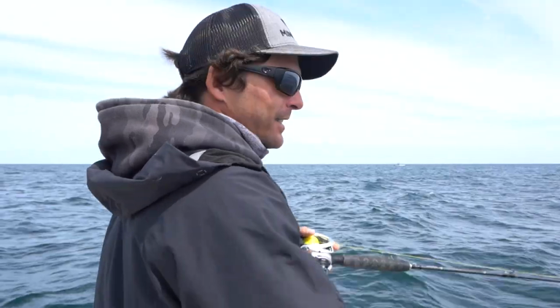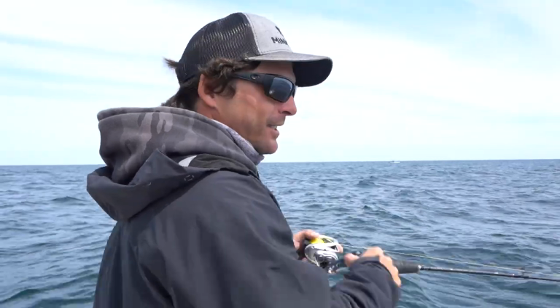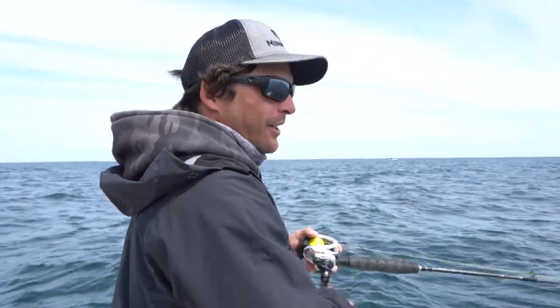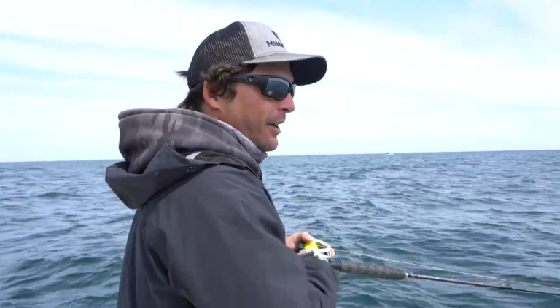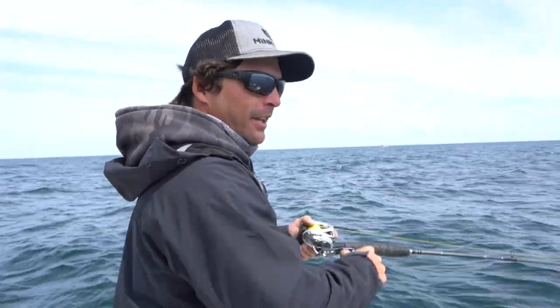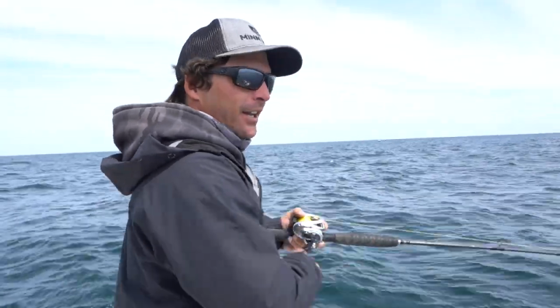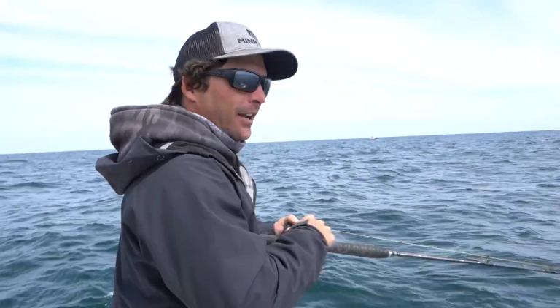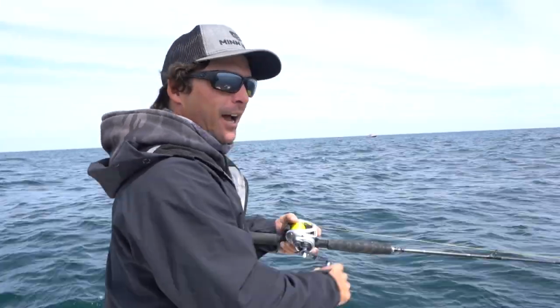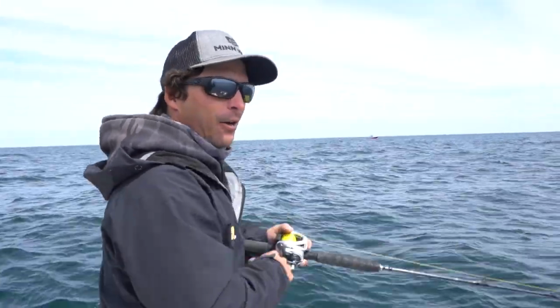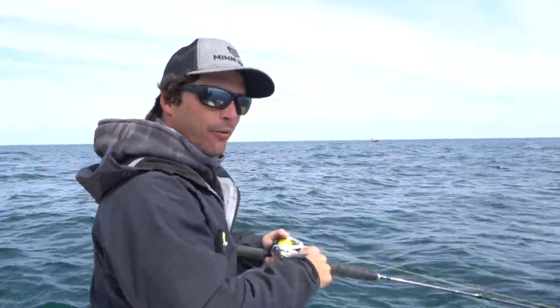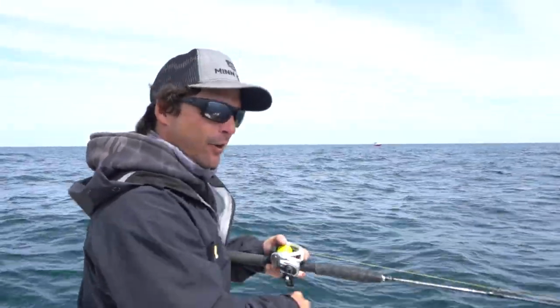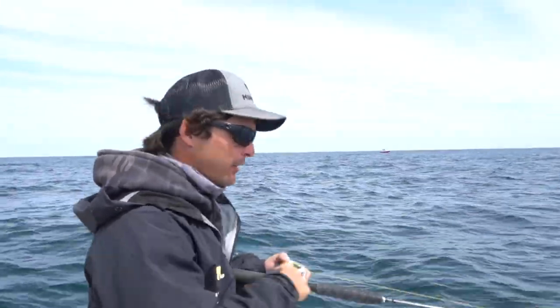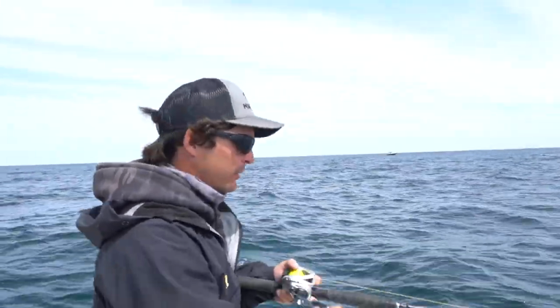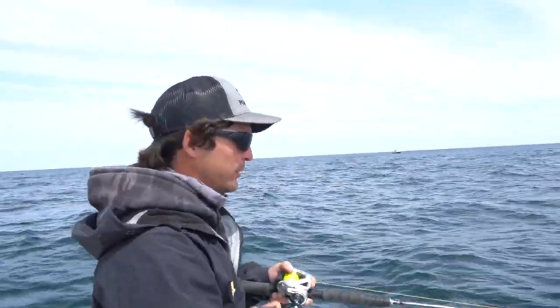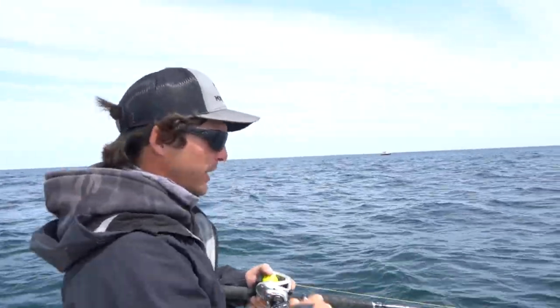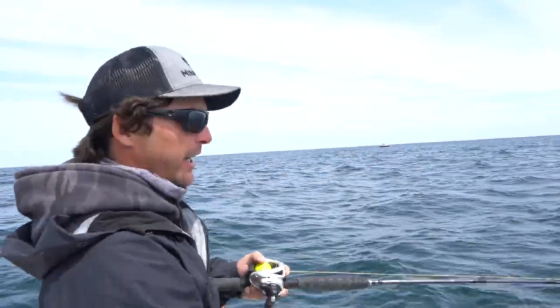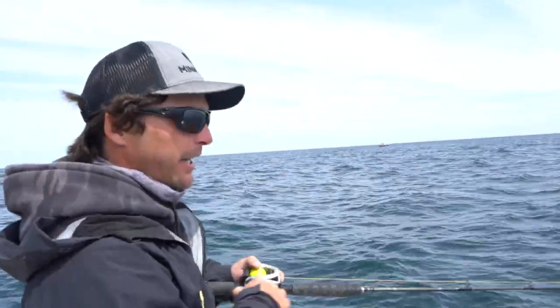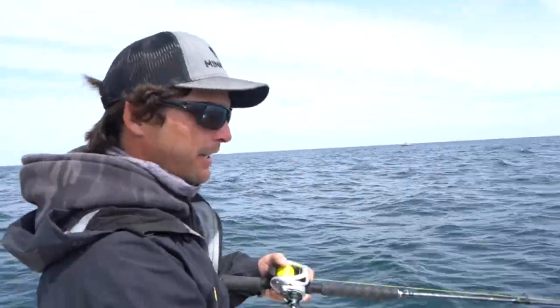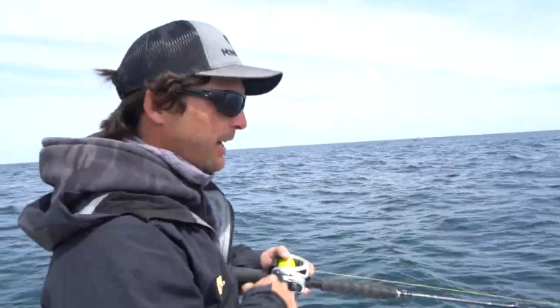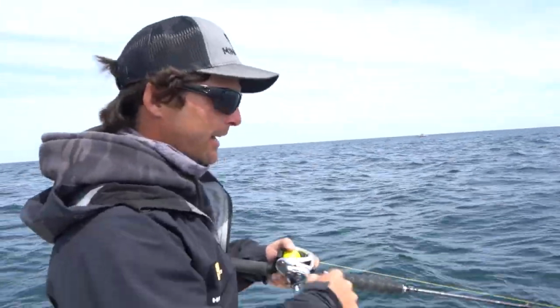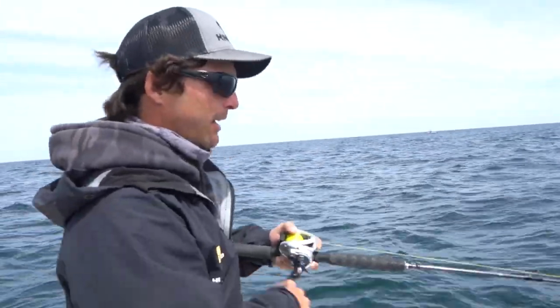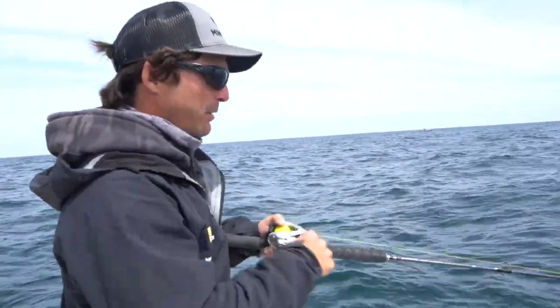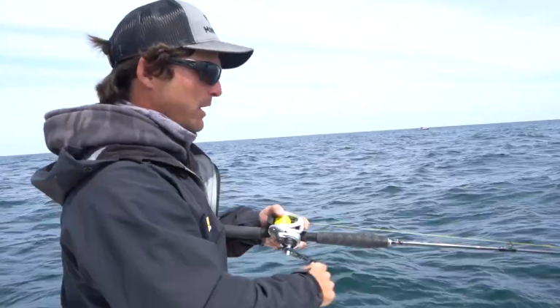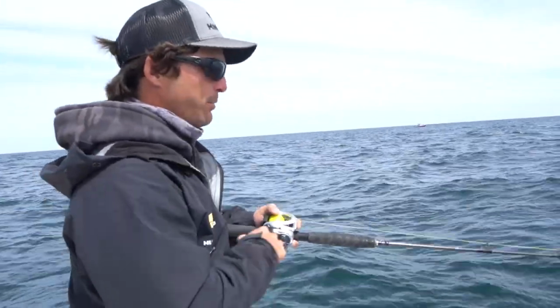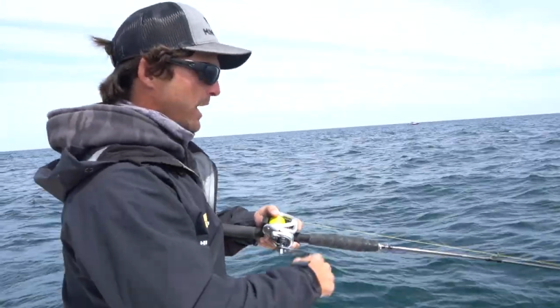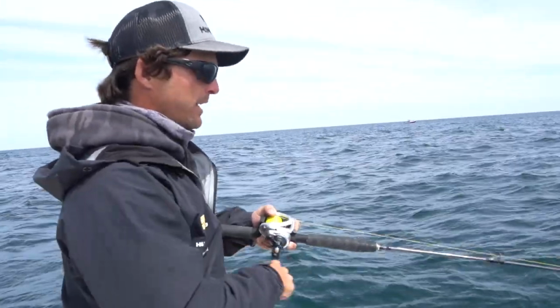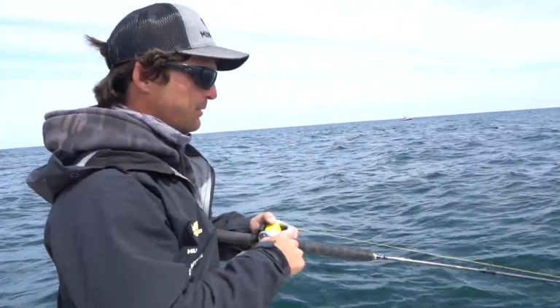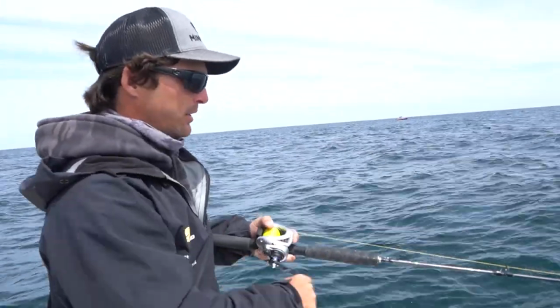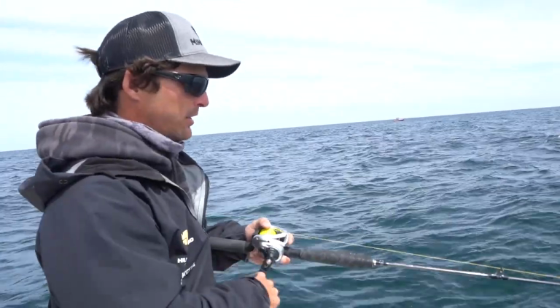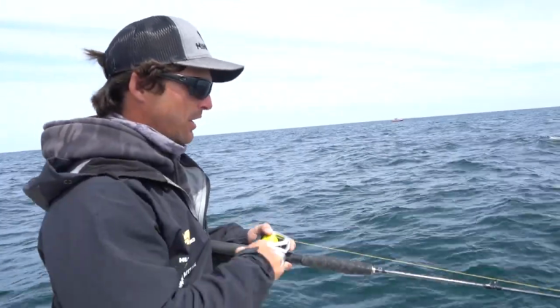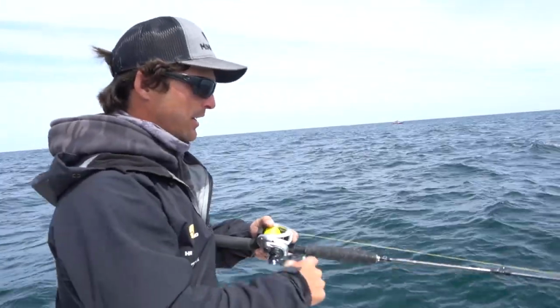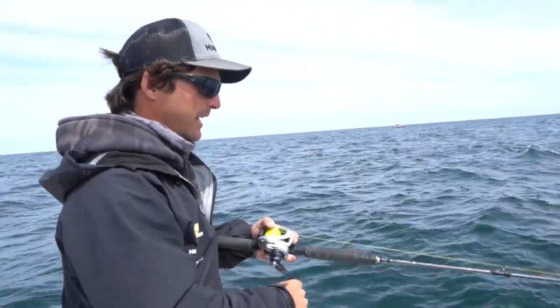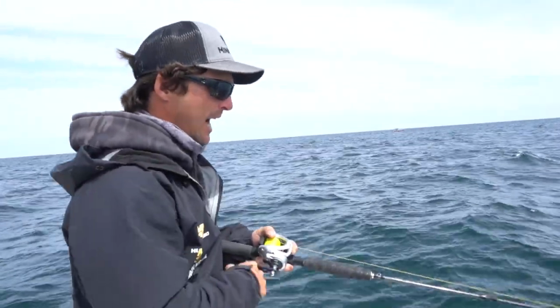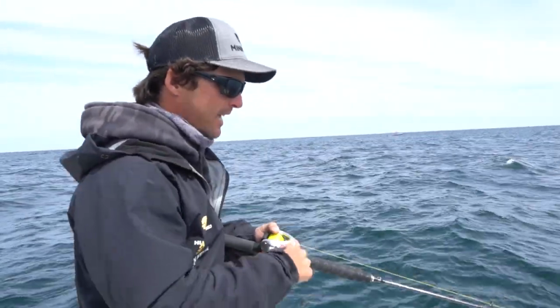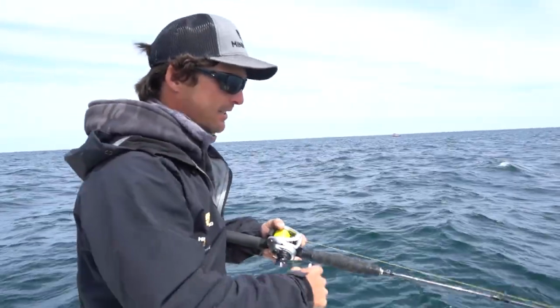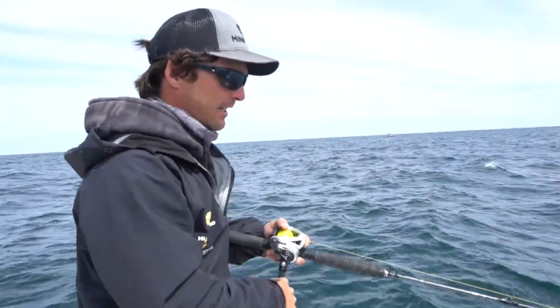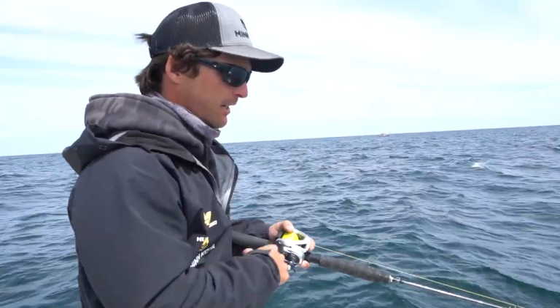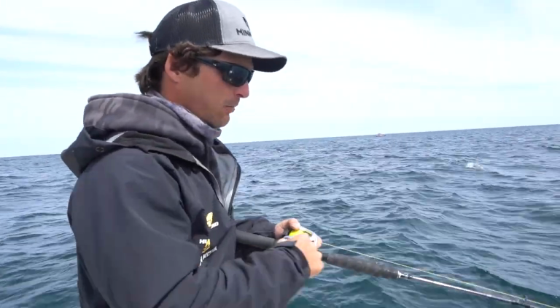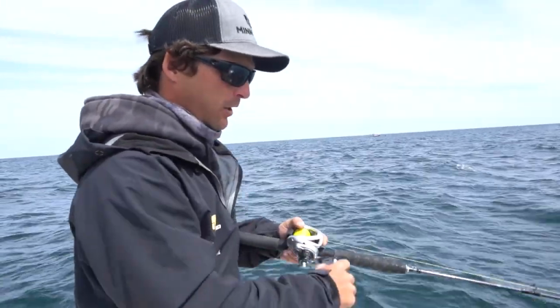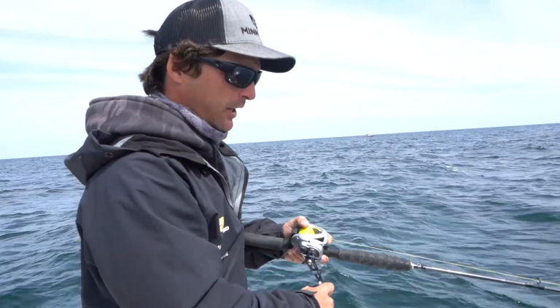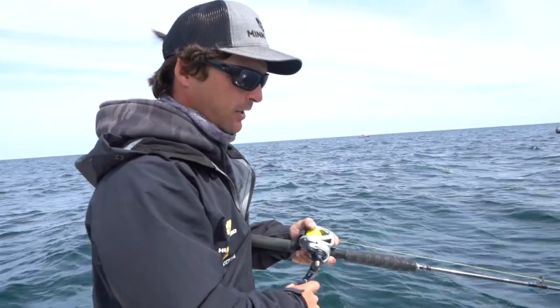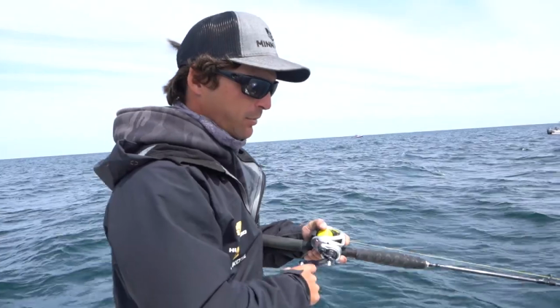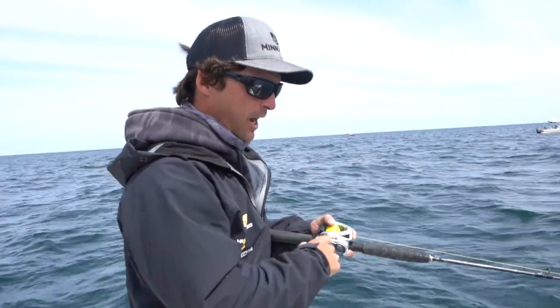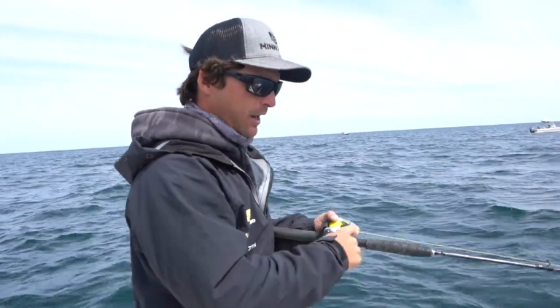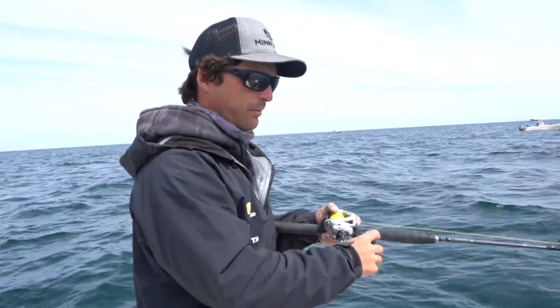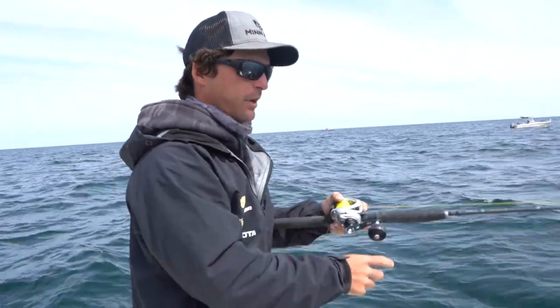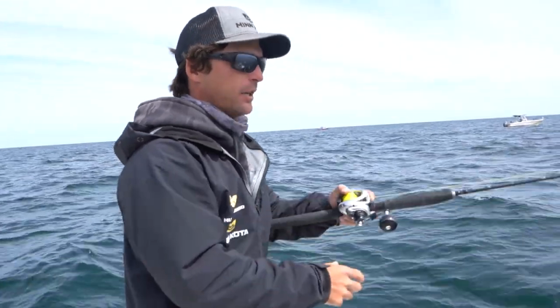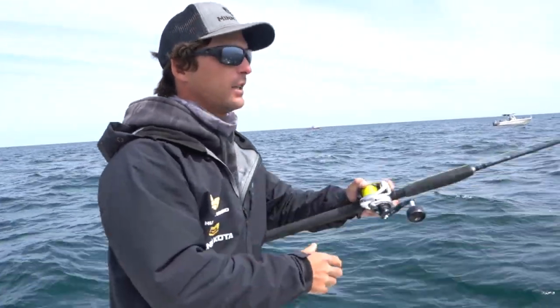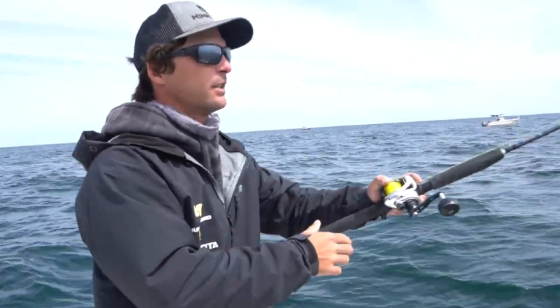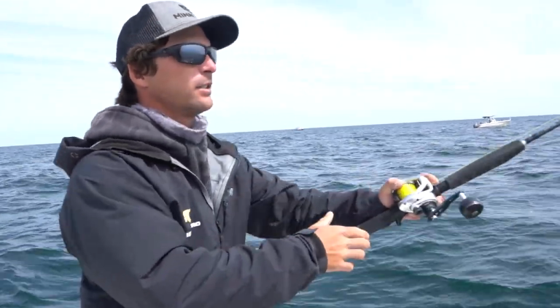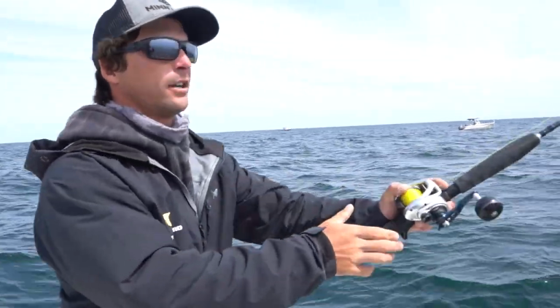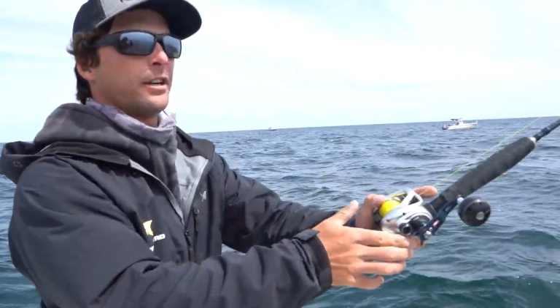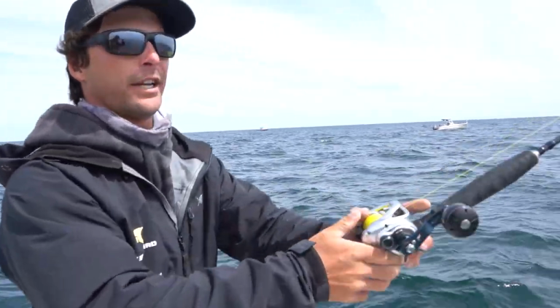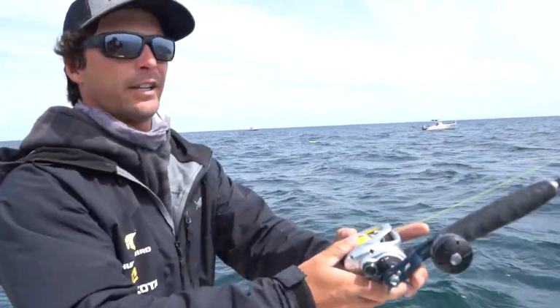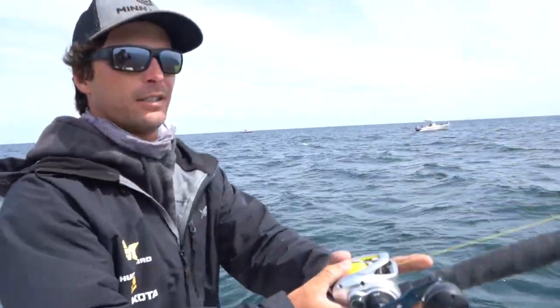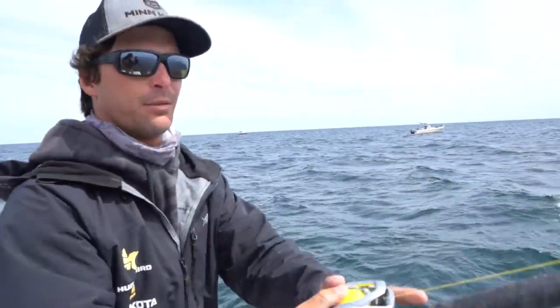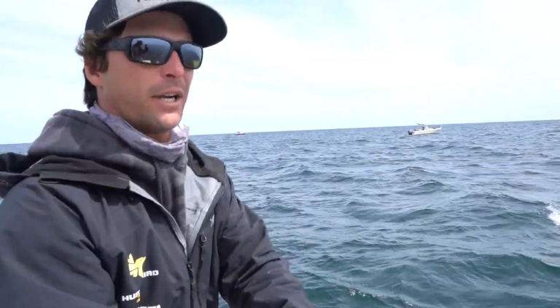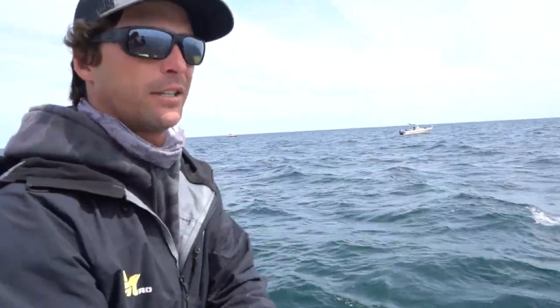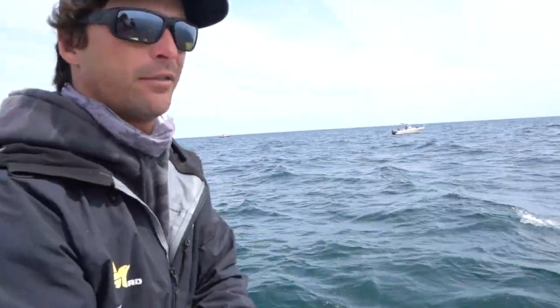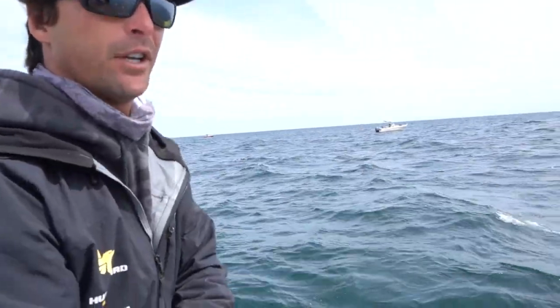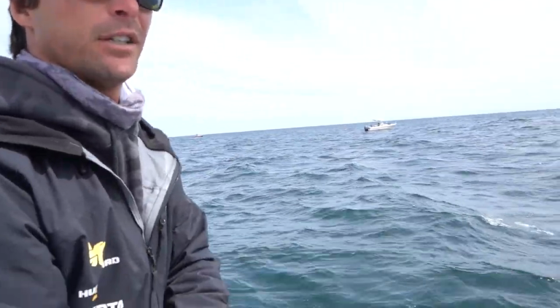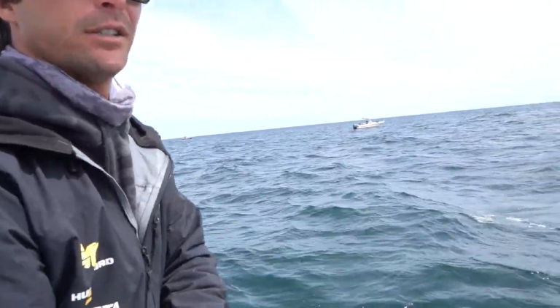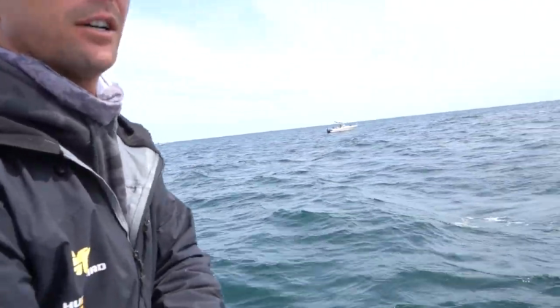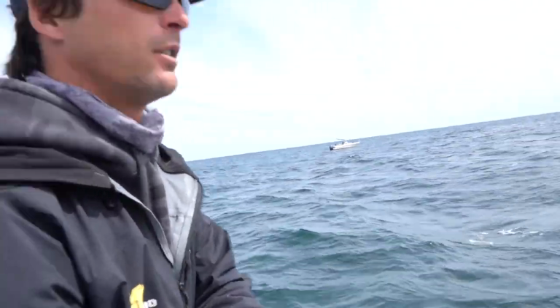So Ethan and I were vertical jigging and not getting many bites, and we started casting and working the bottom and started getting some activity.